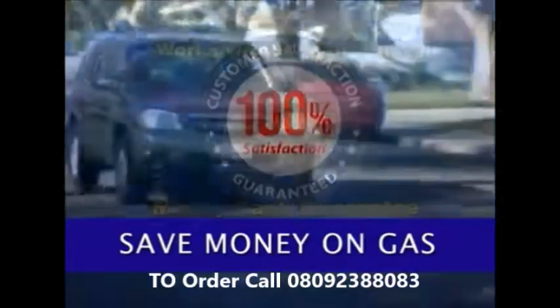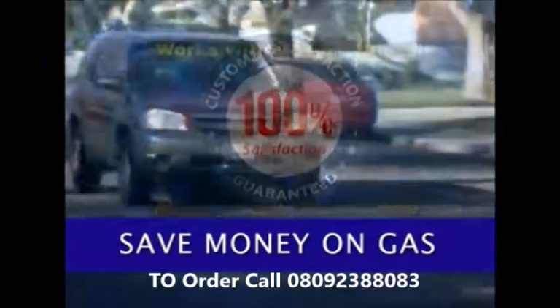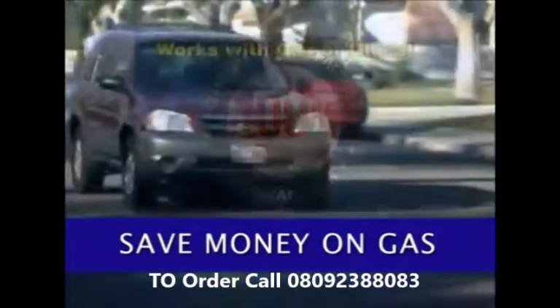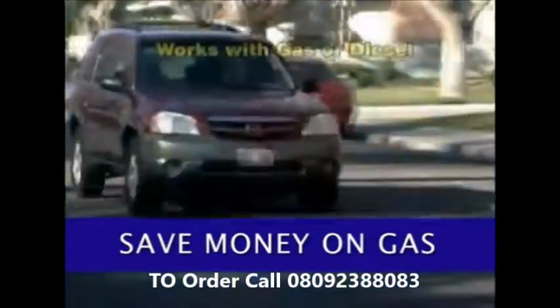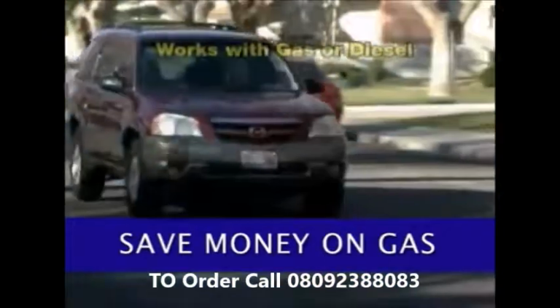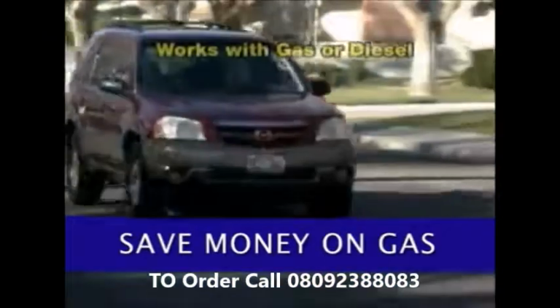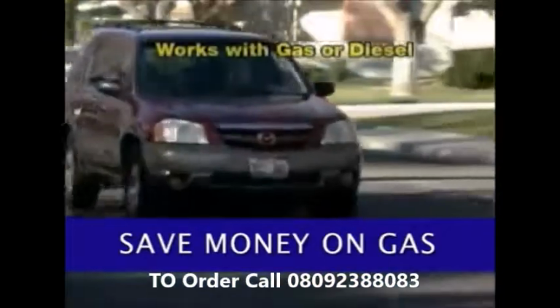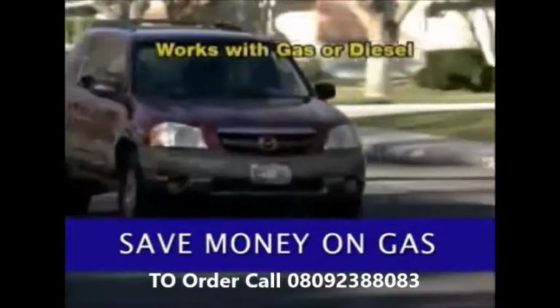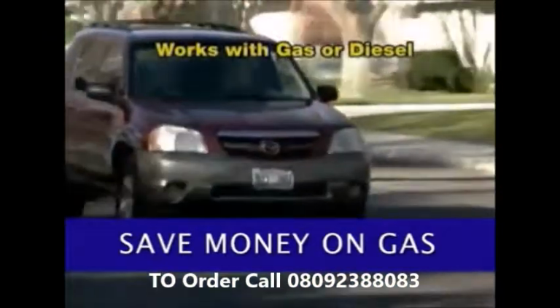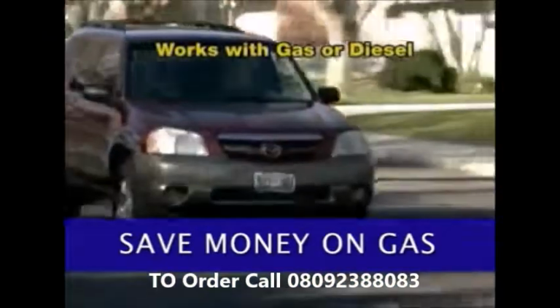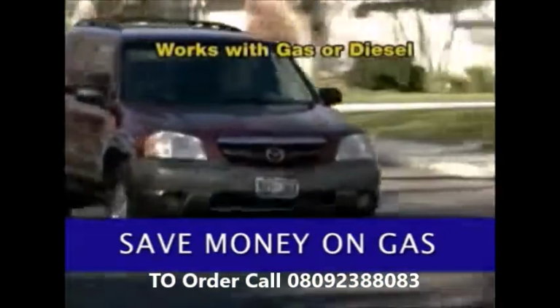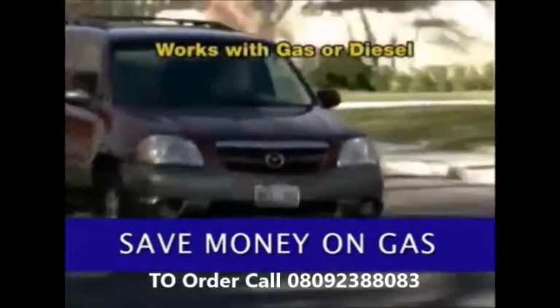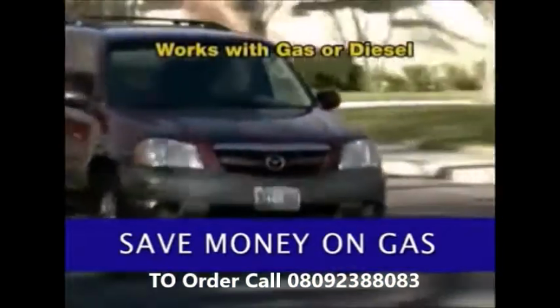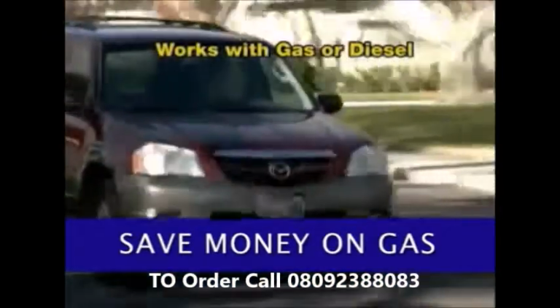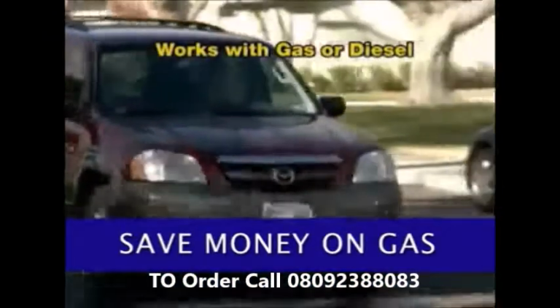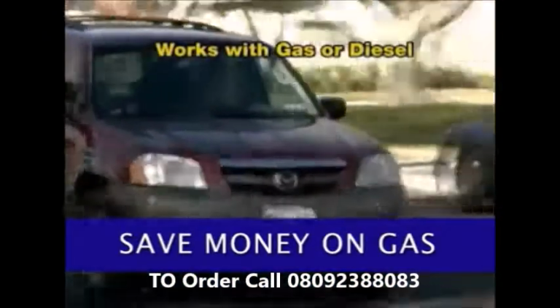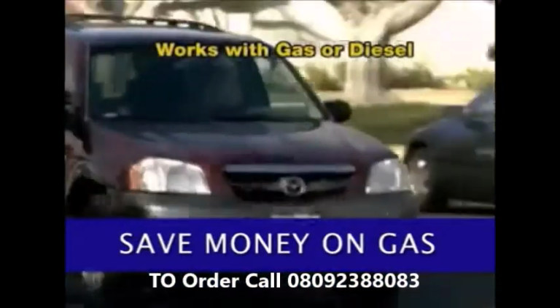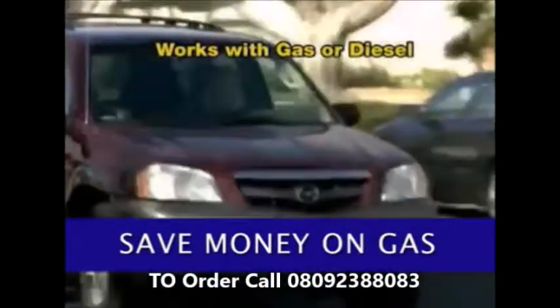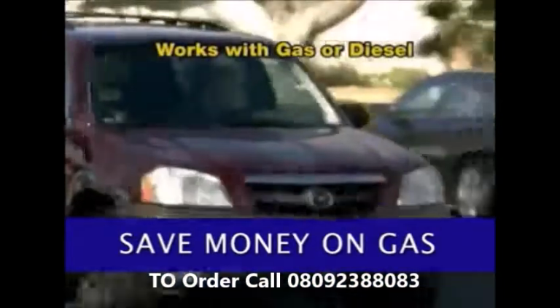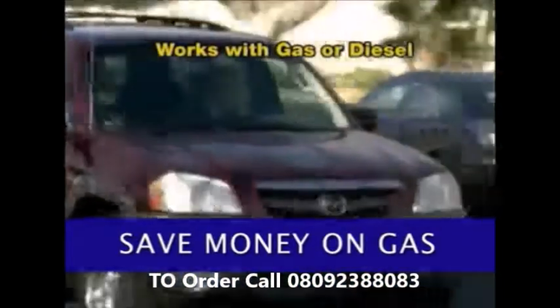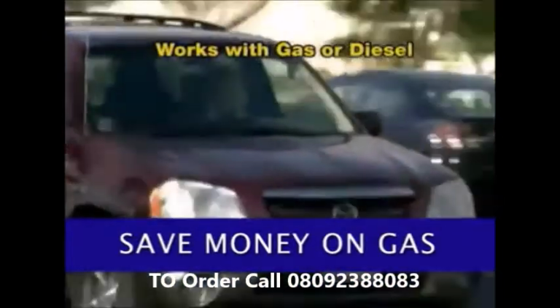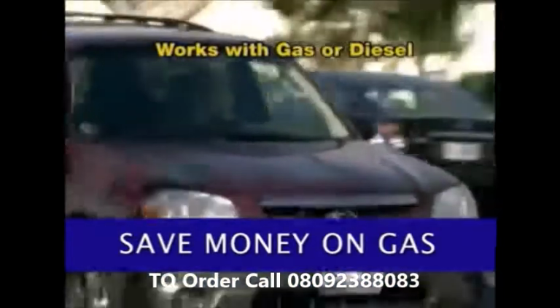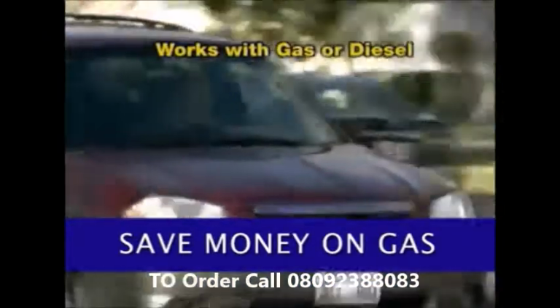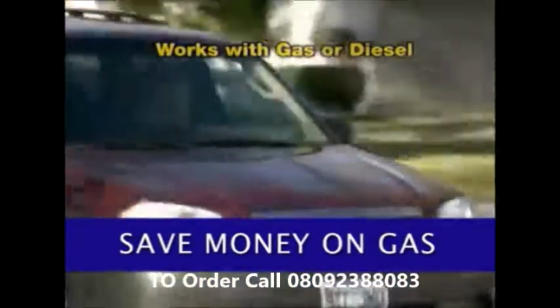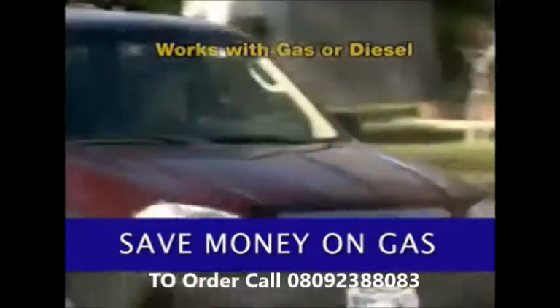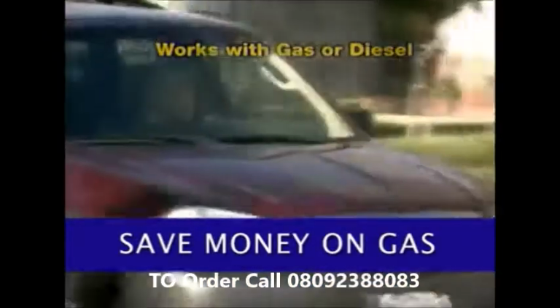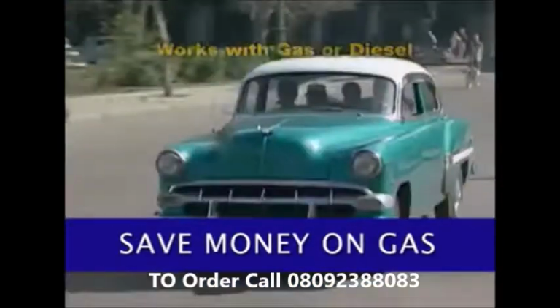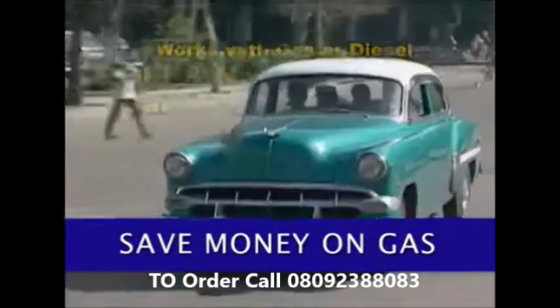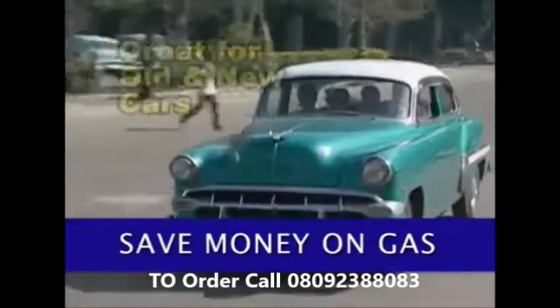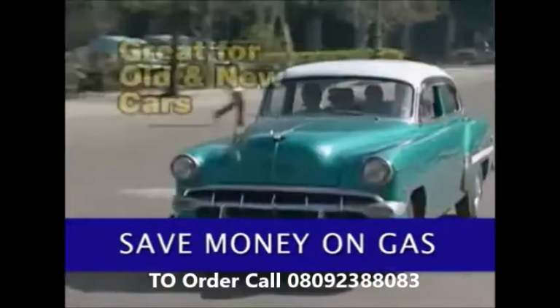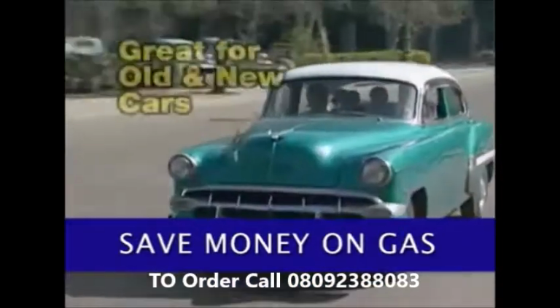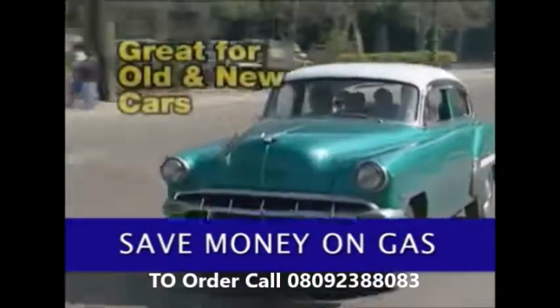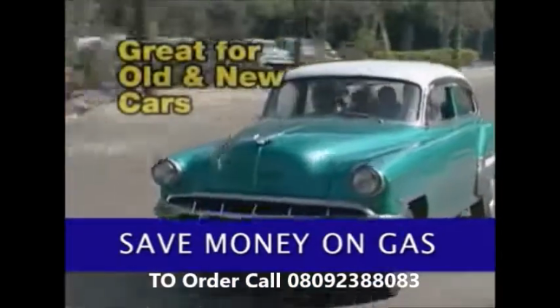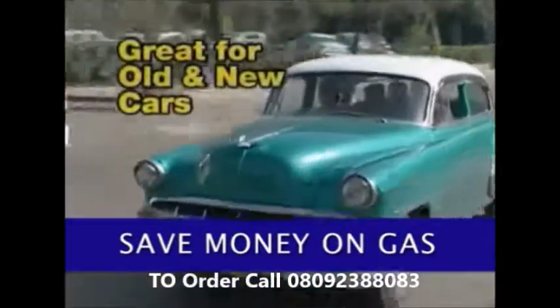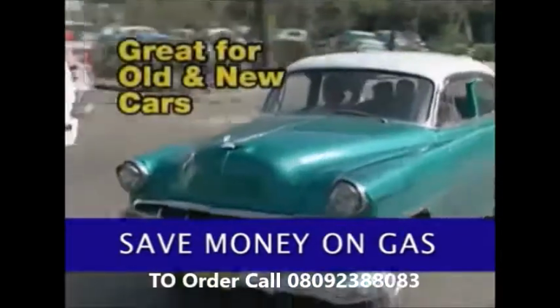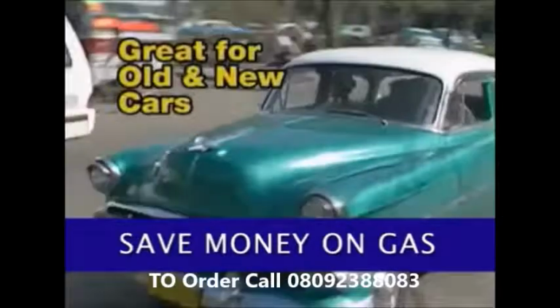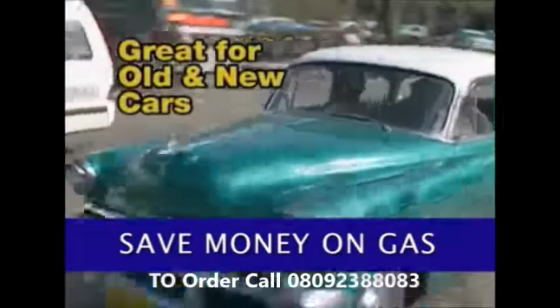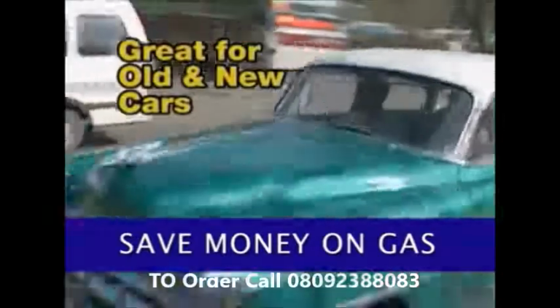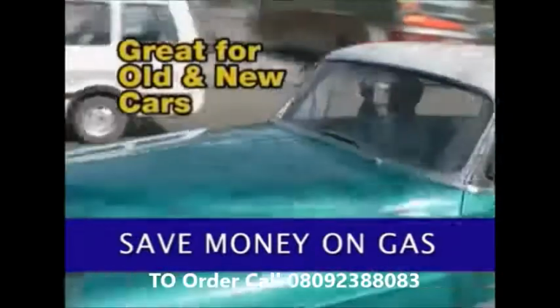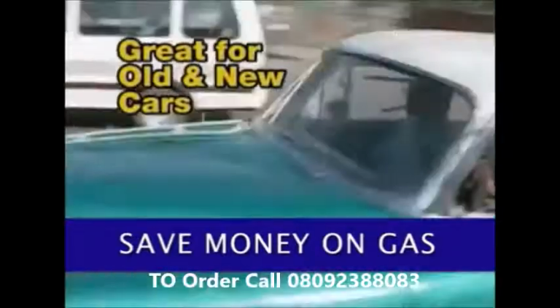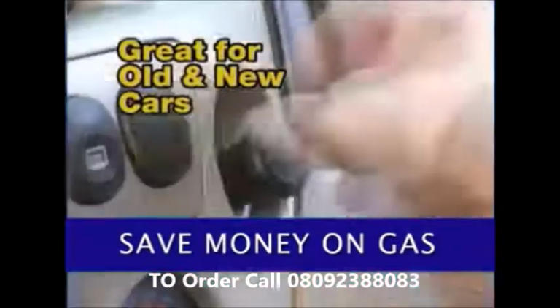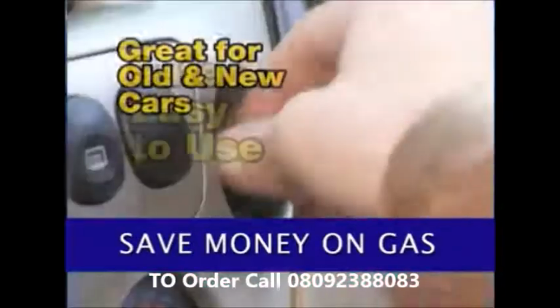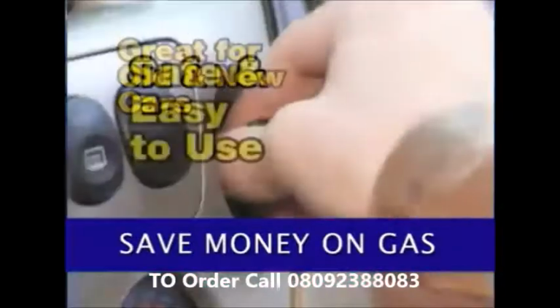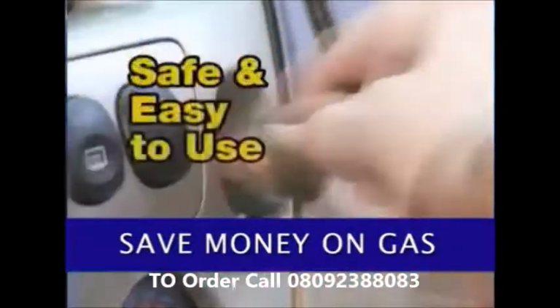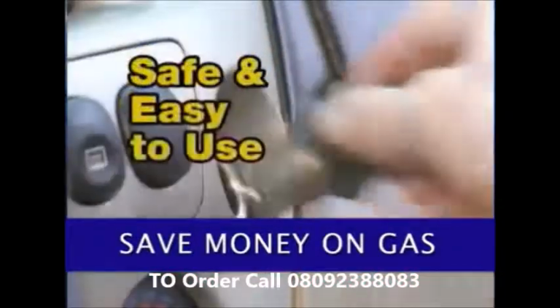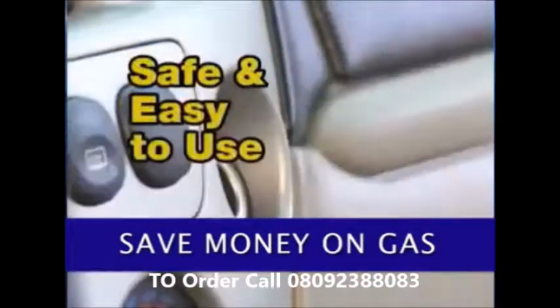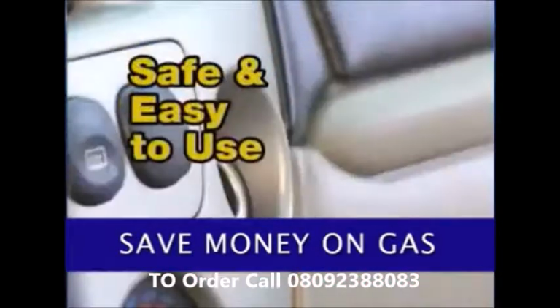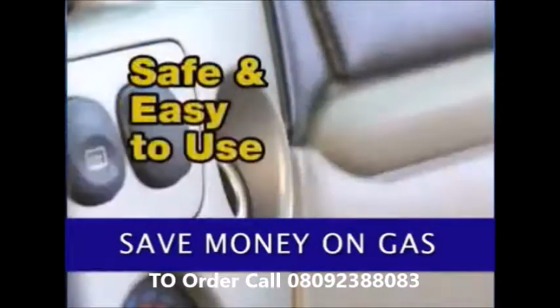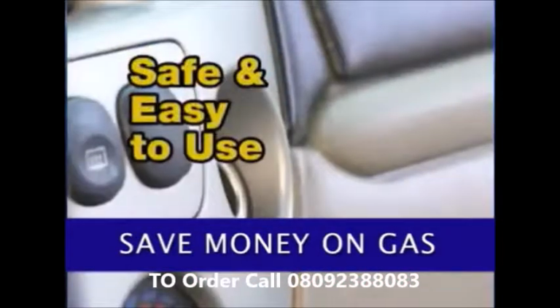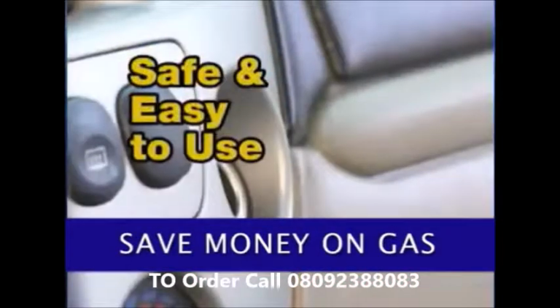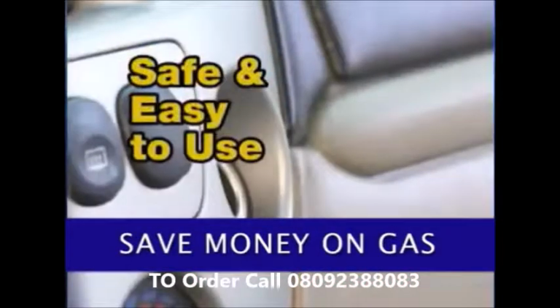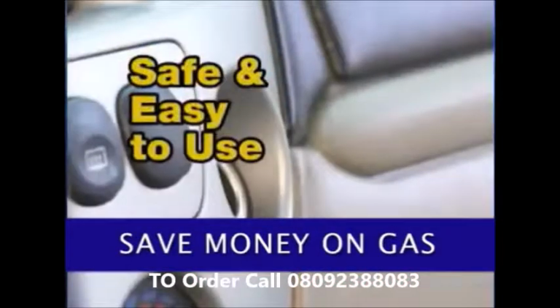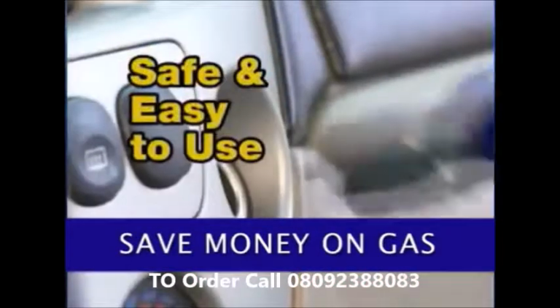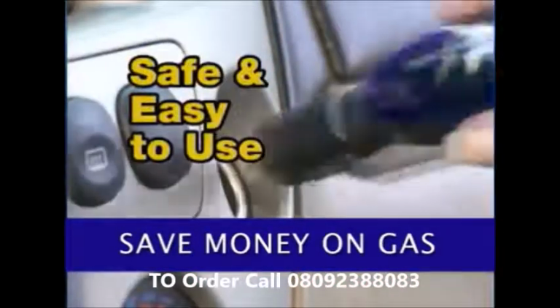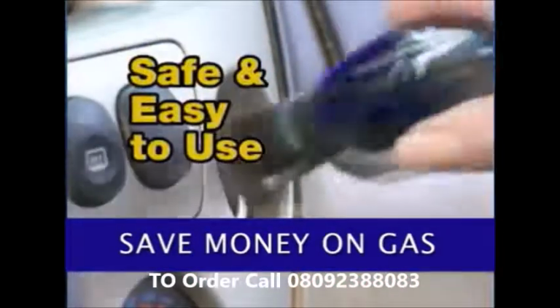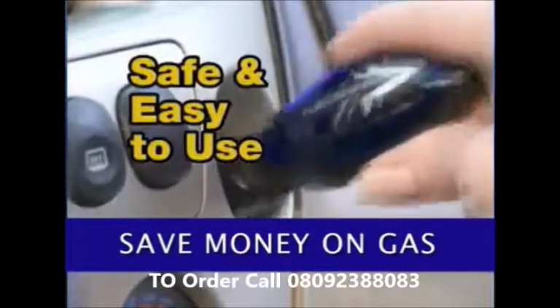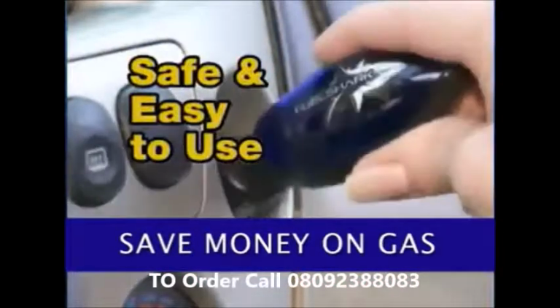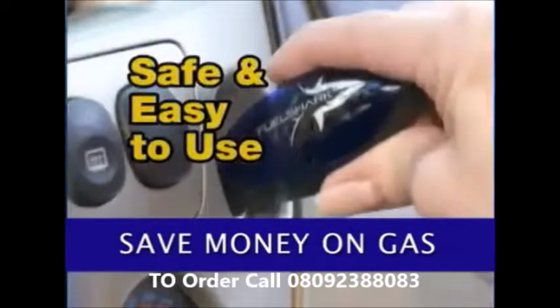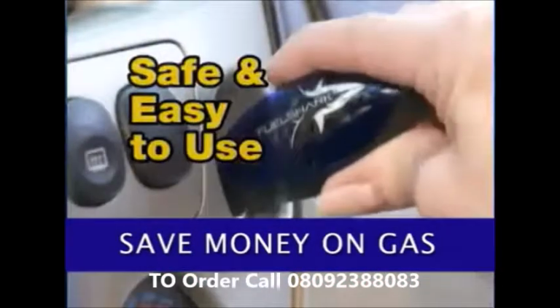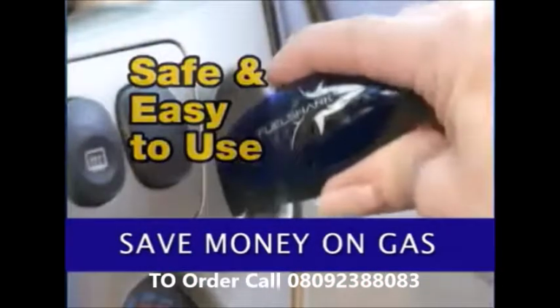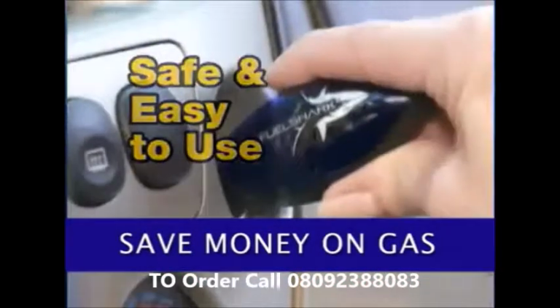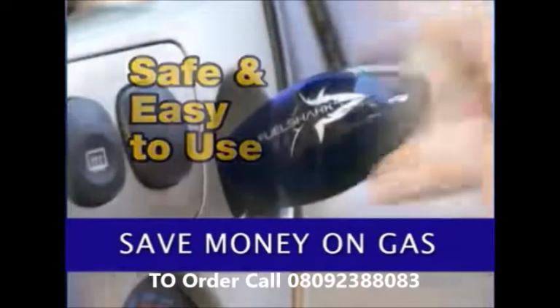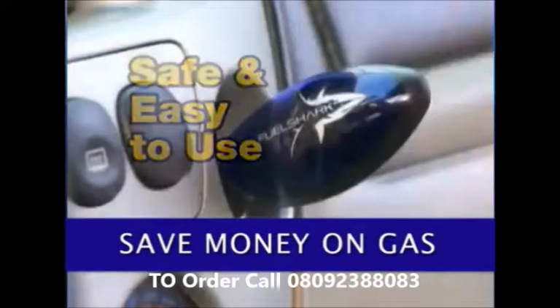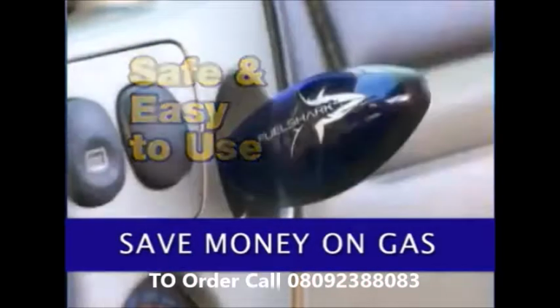The FuelShark works on most vehicles, gas or diesel, no matter how old. FuelShark is safe for your car and so easy to use. Other products can cost $100 or more.